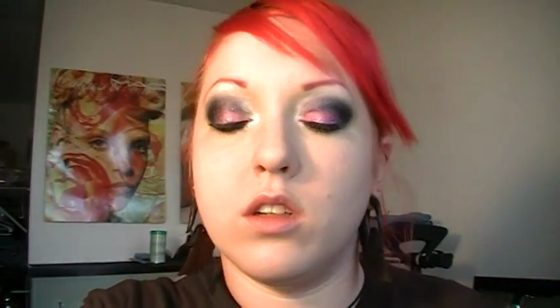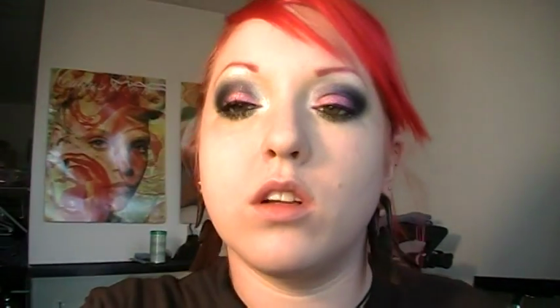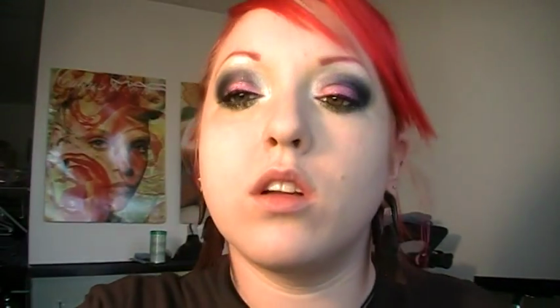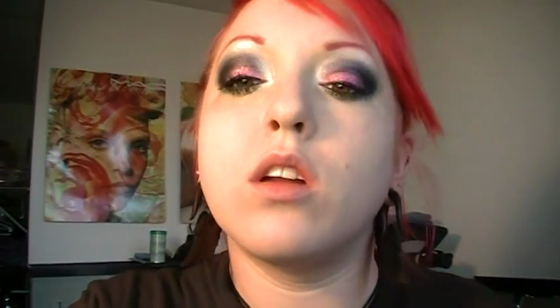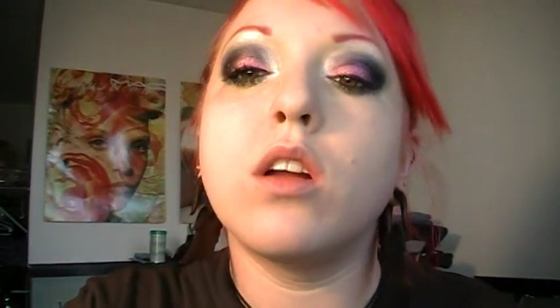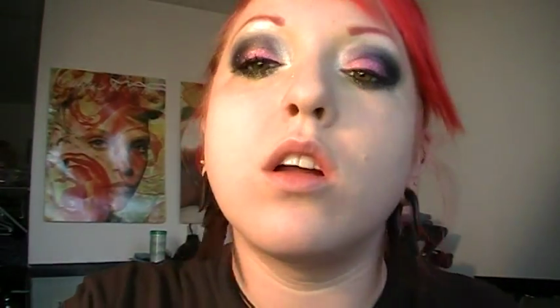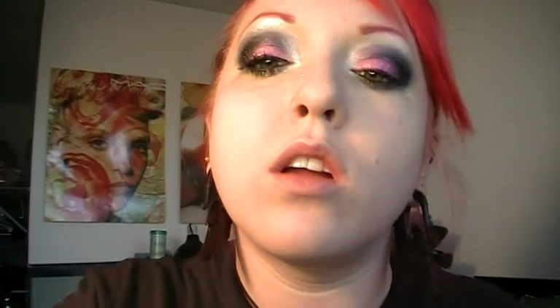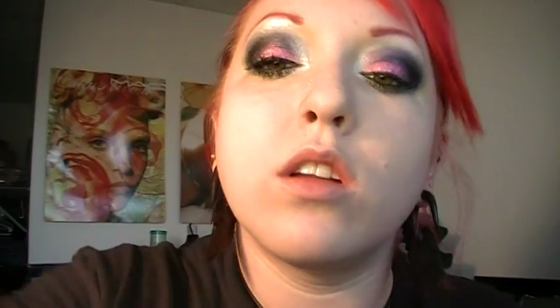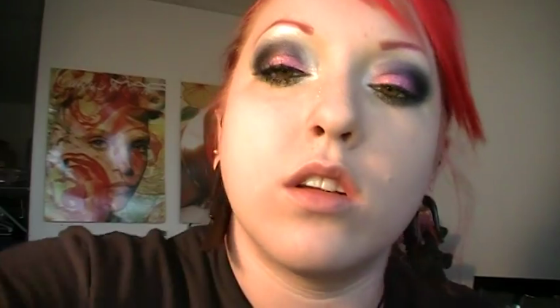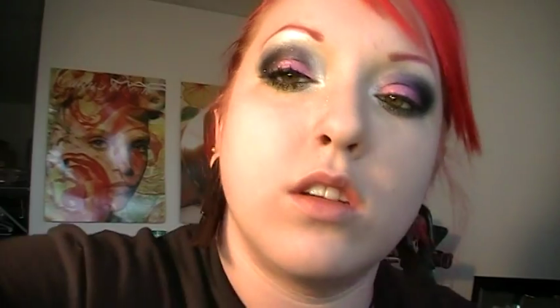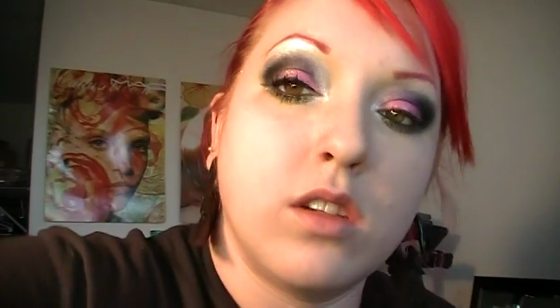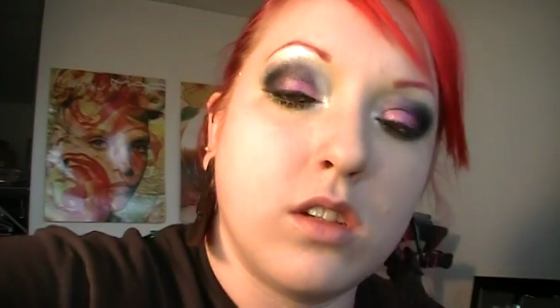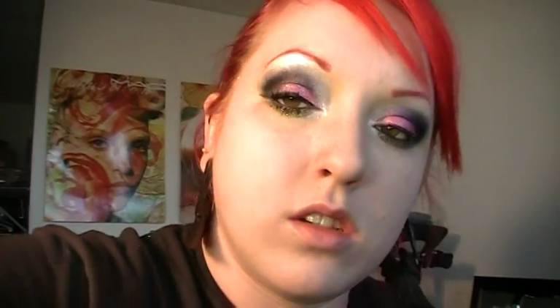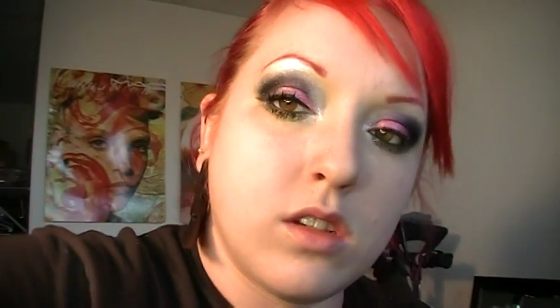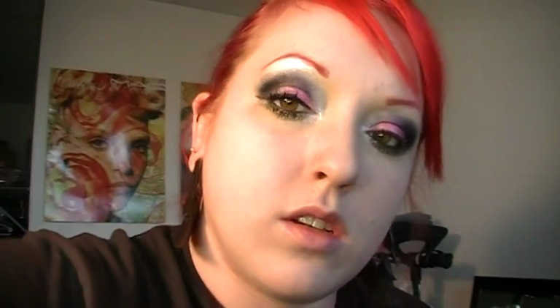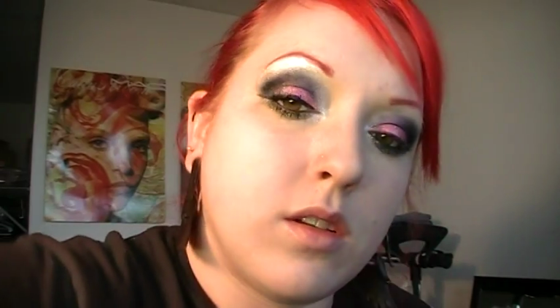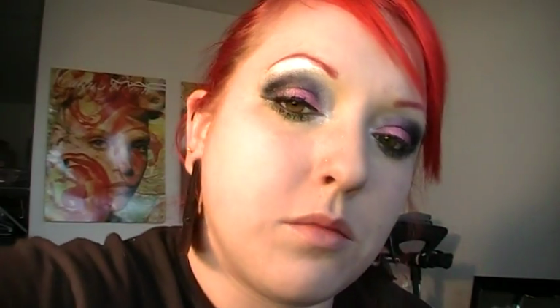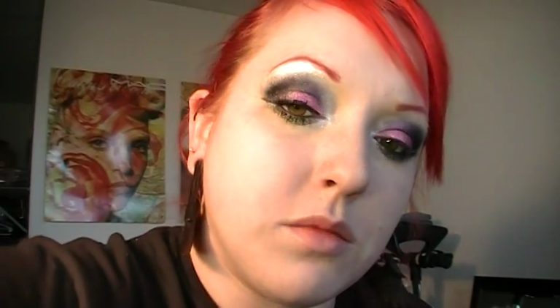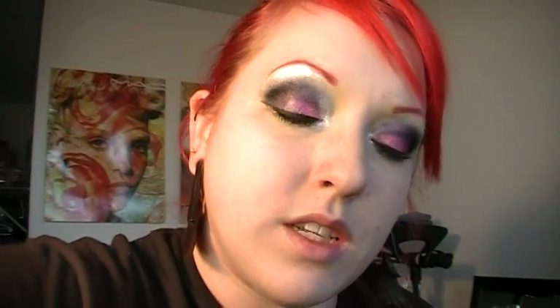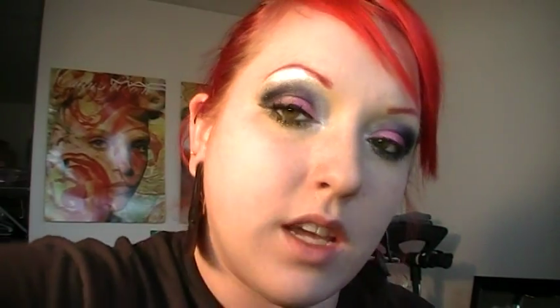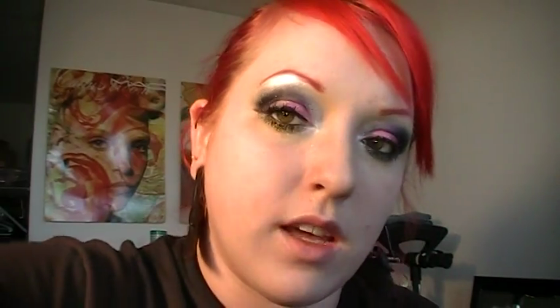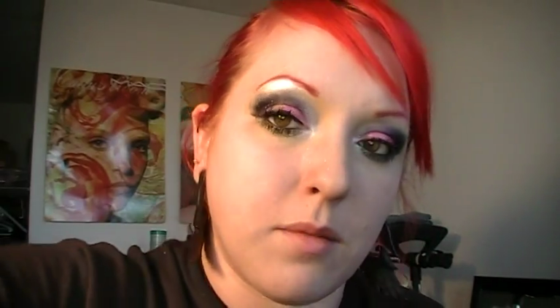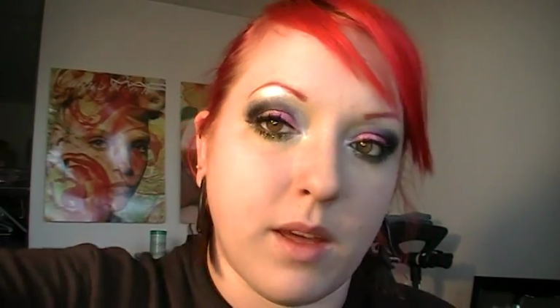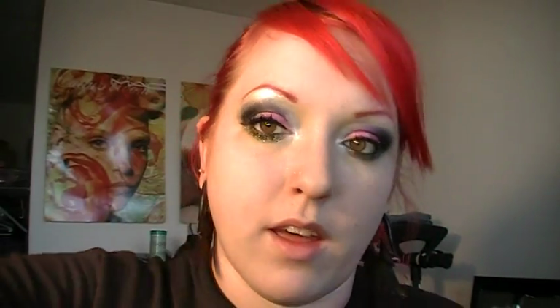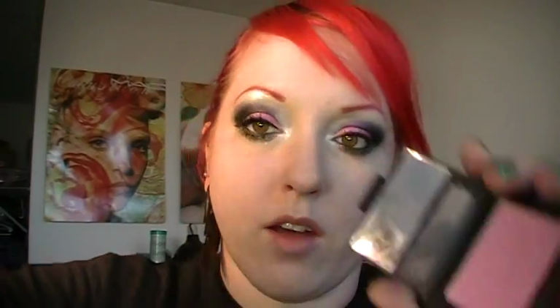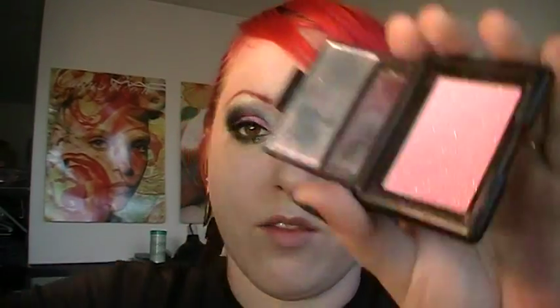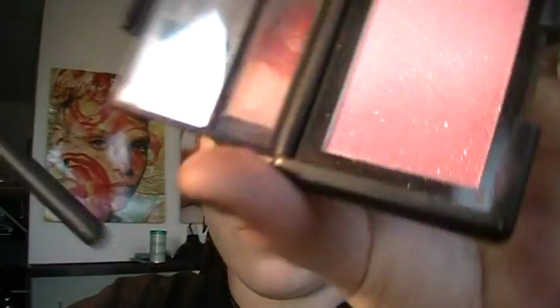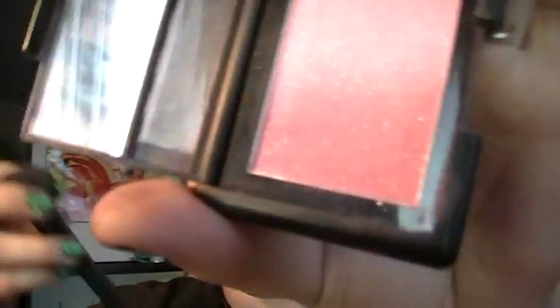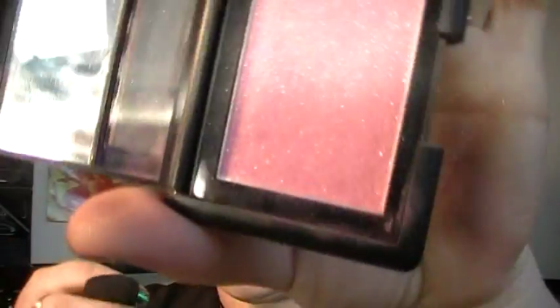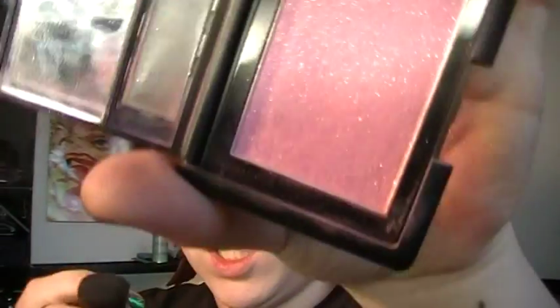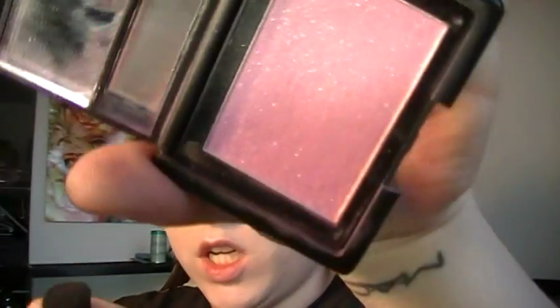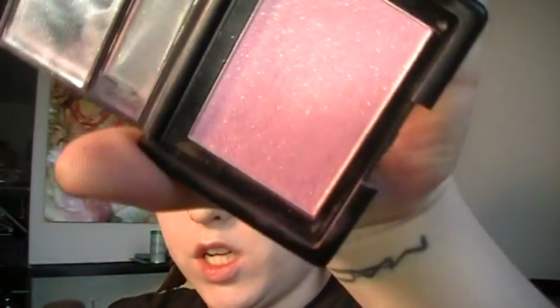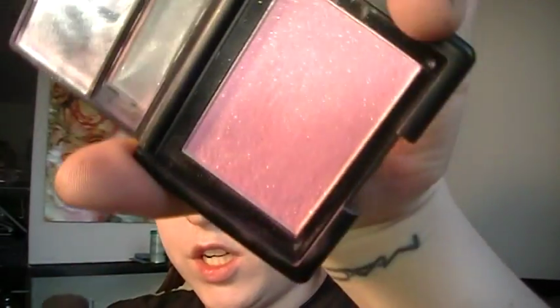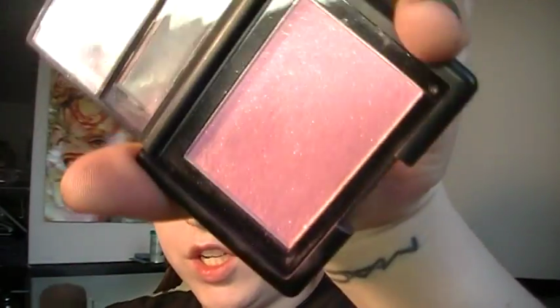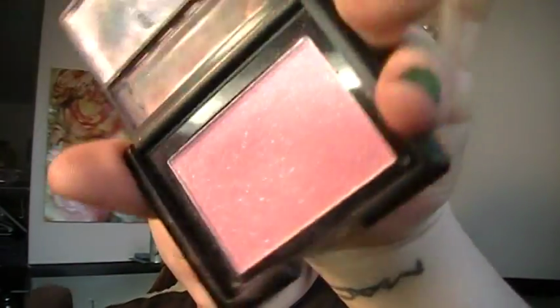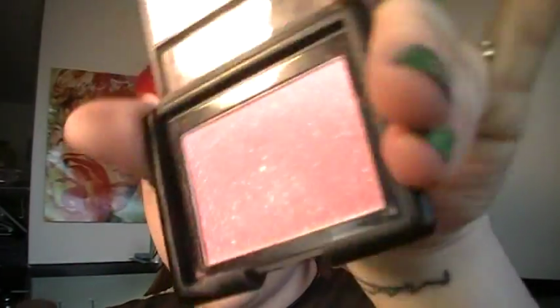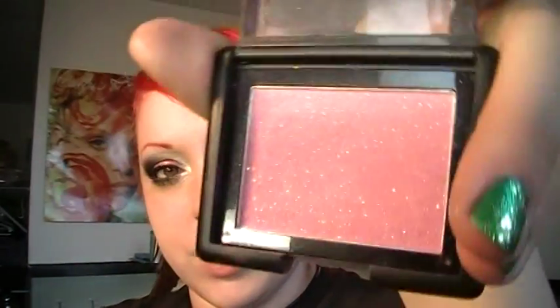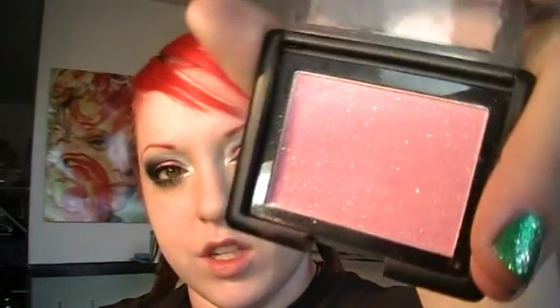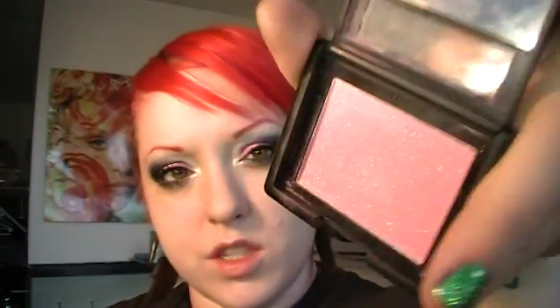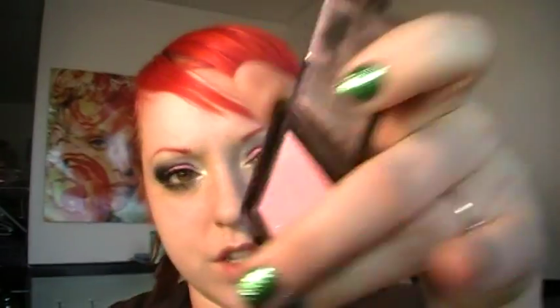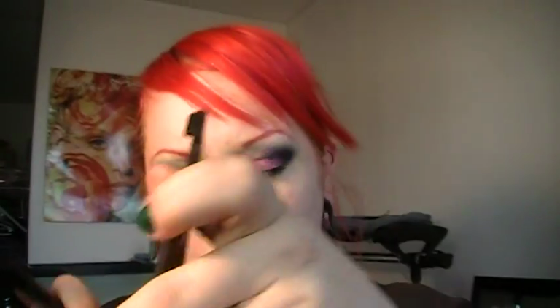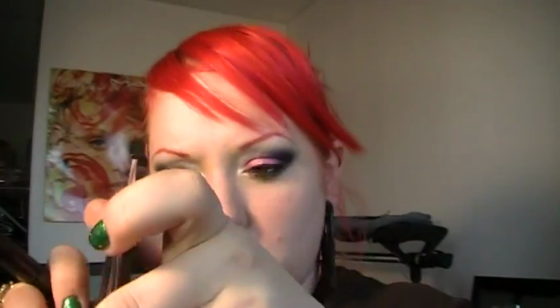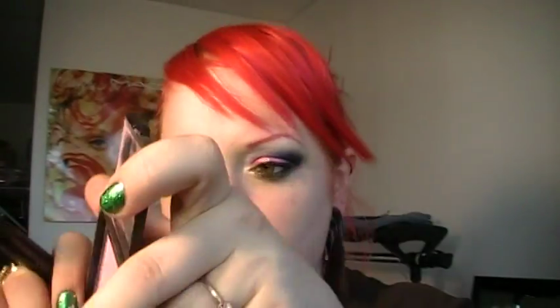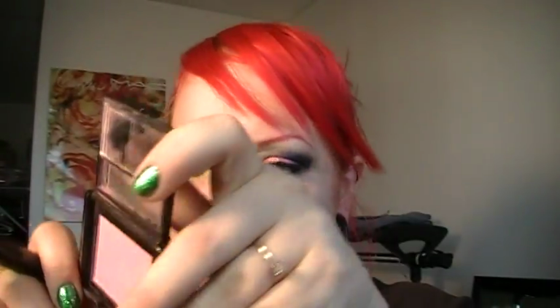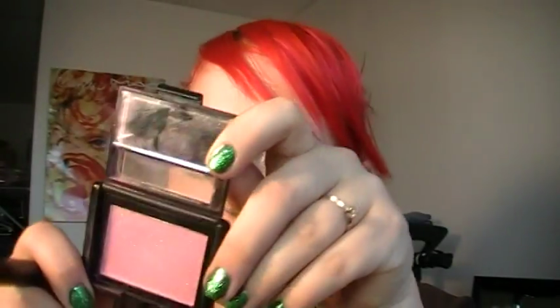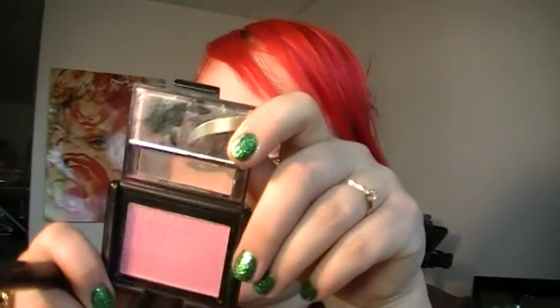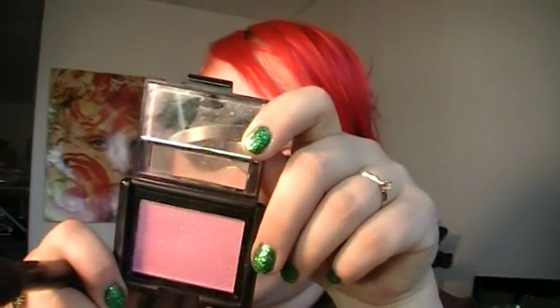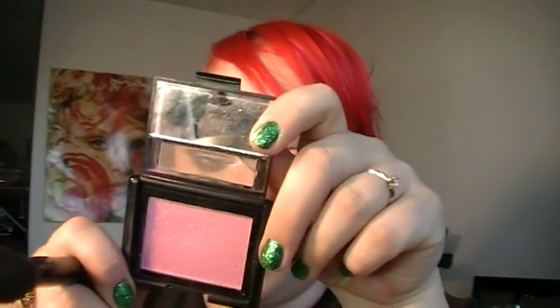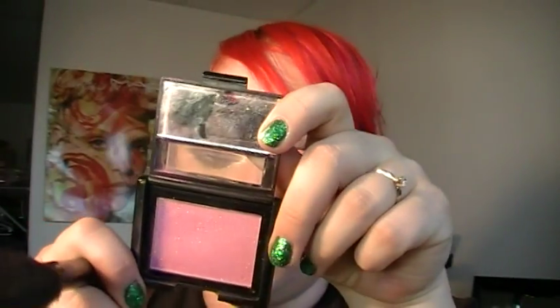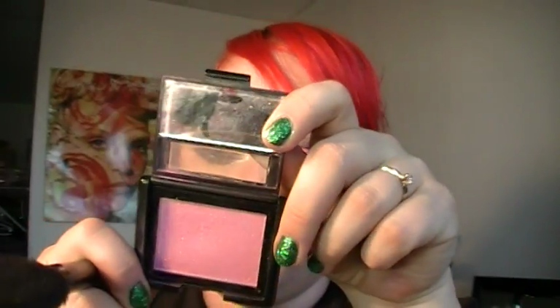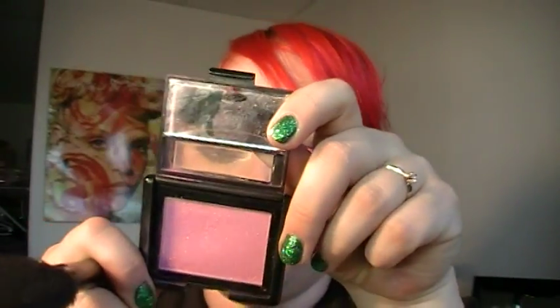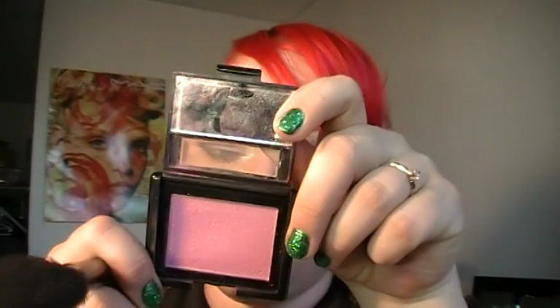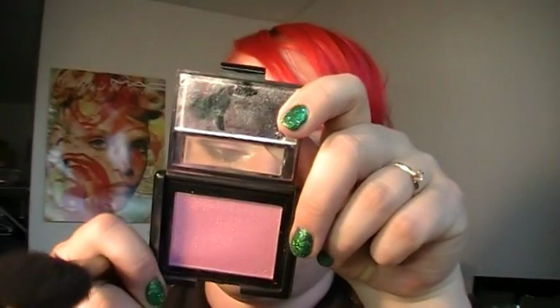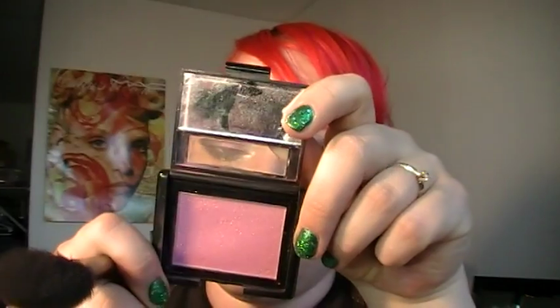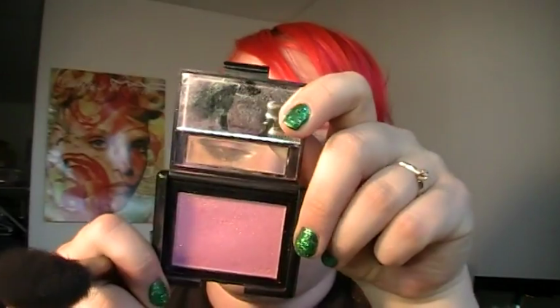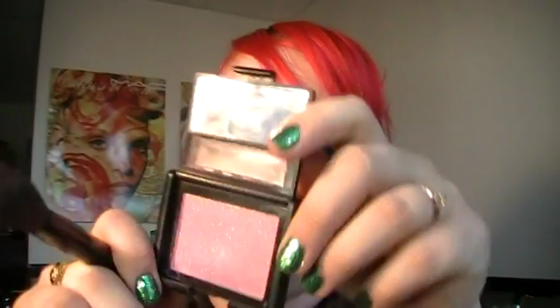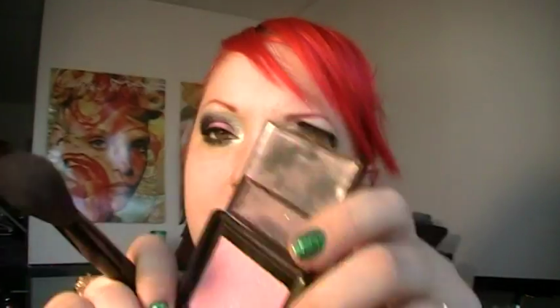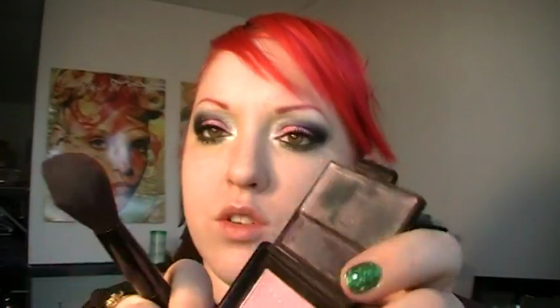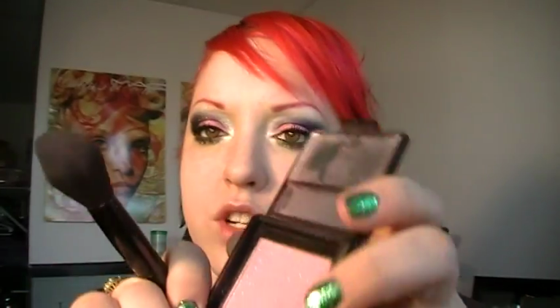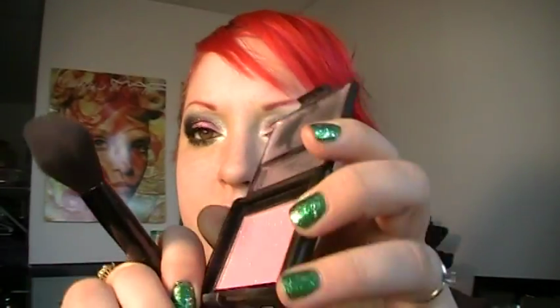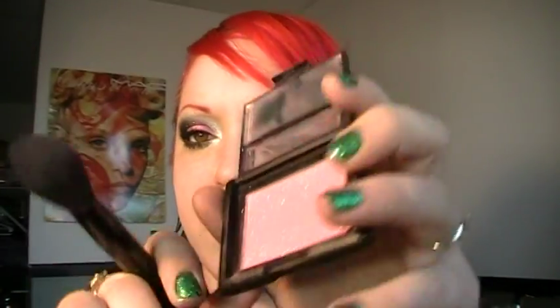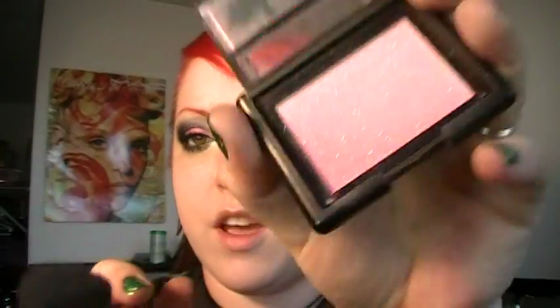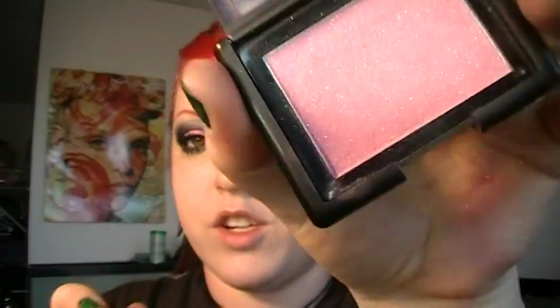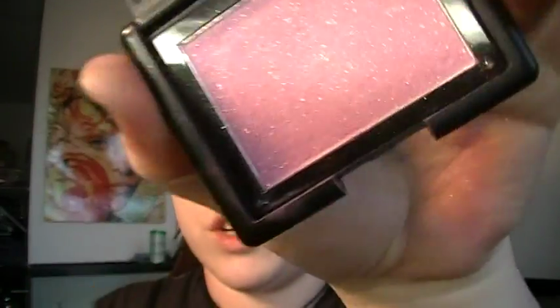Then I'm taking my e.l.f. blush — this is Fuchsia Fashion.